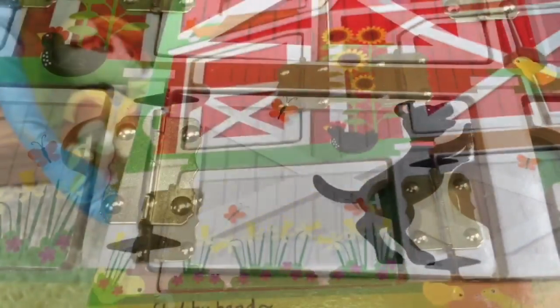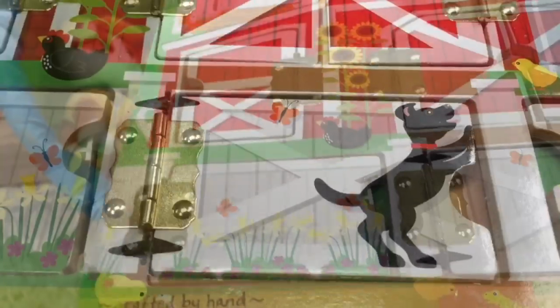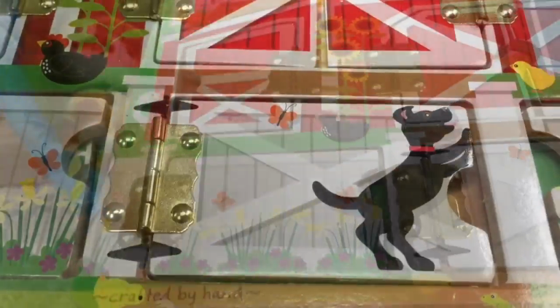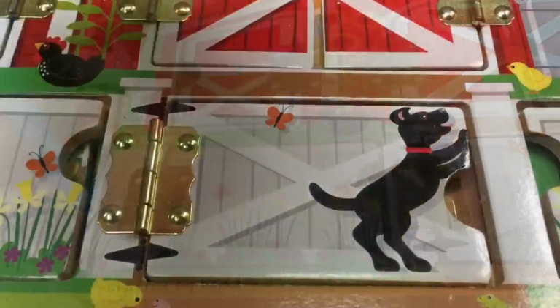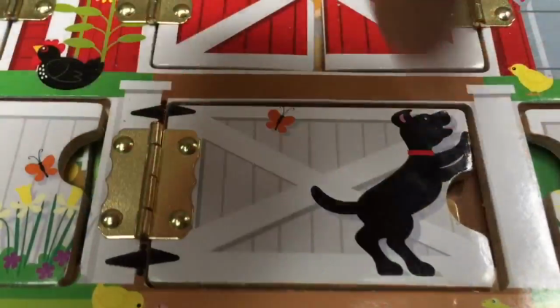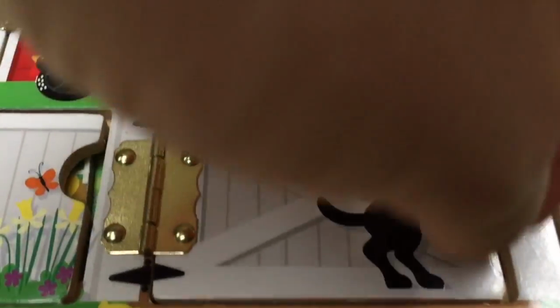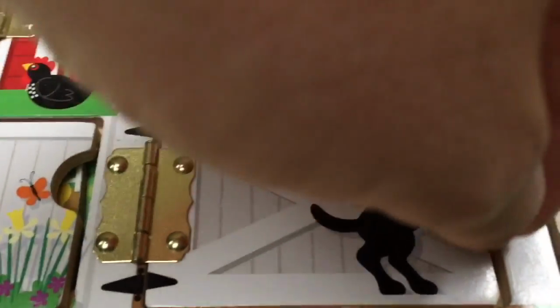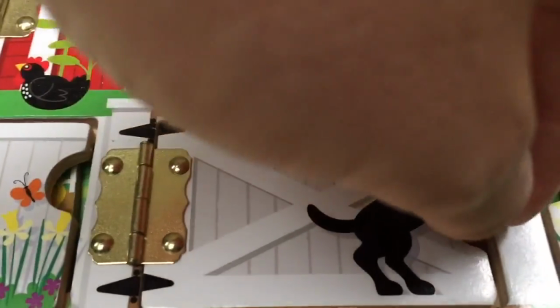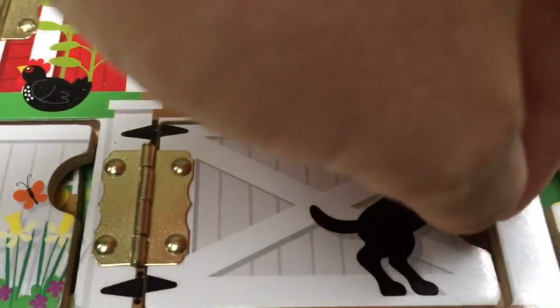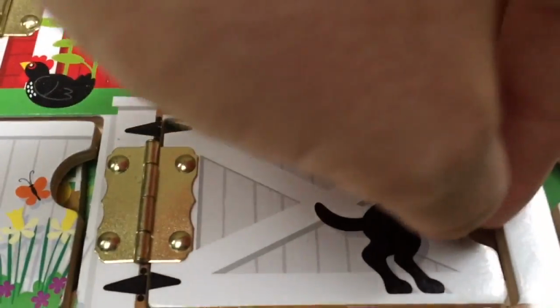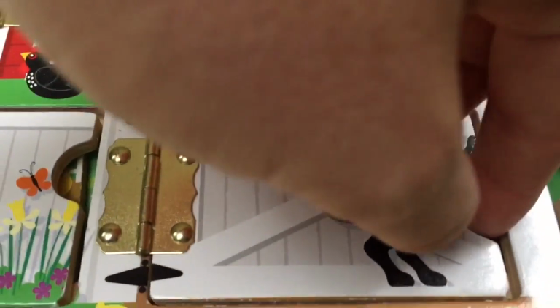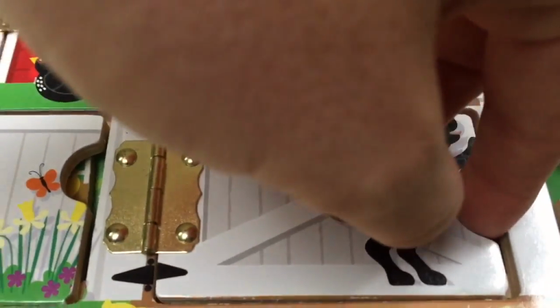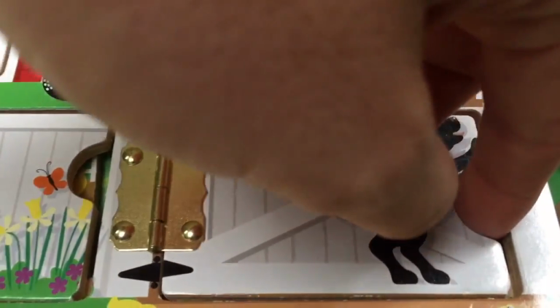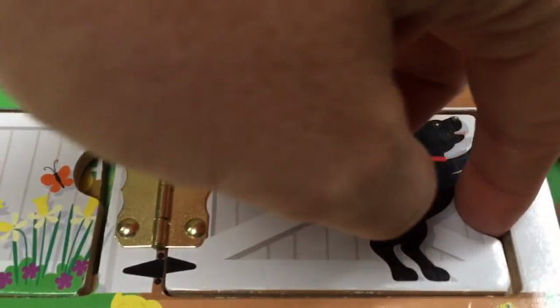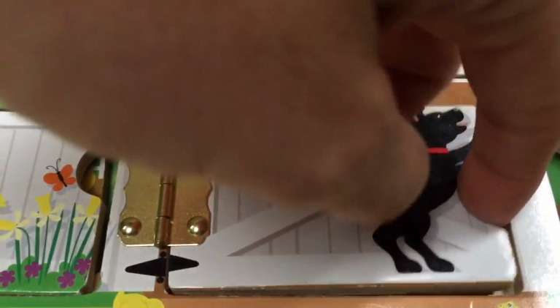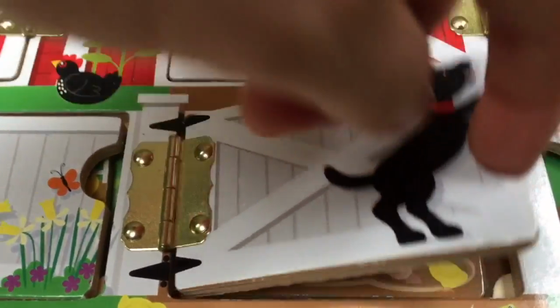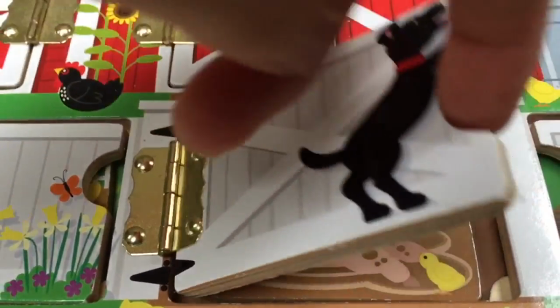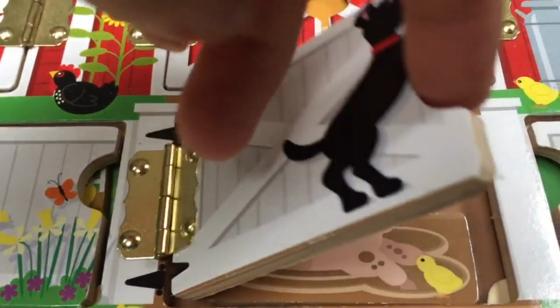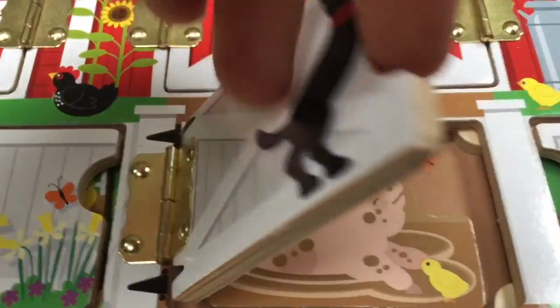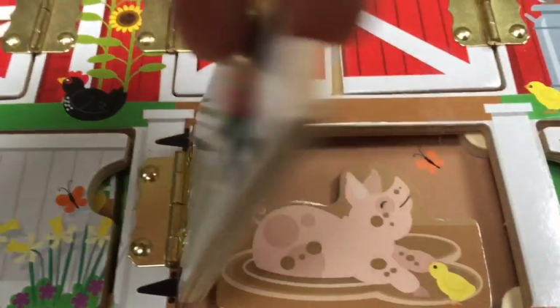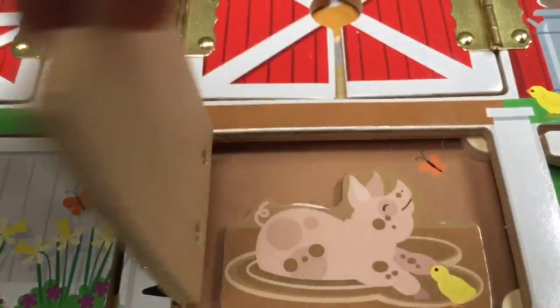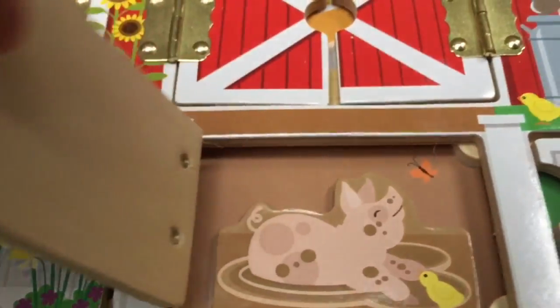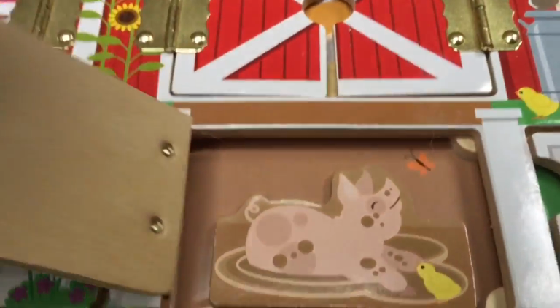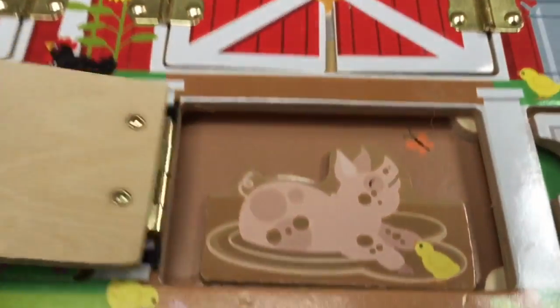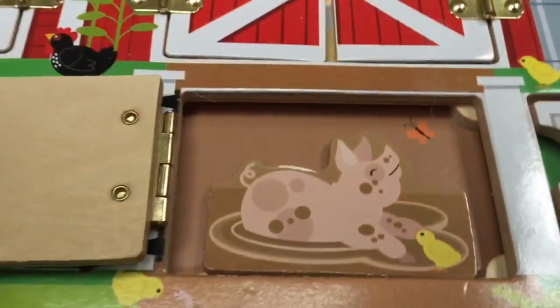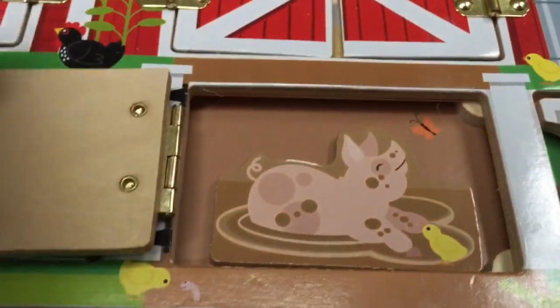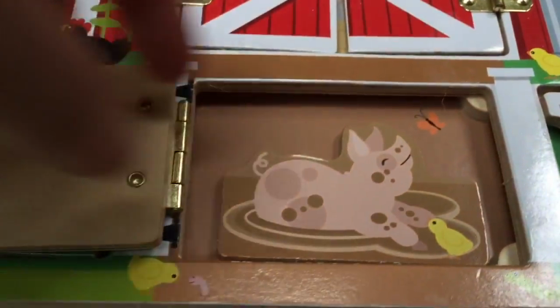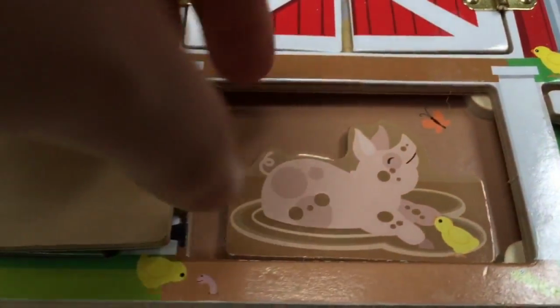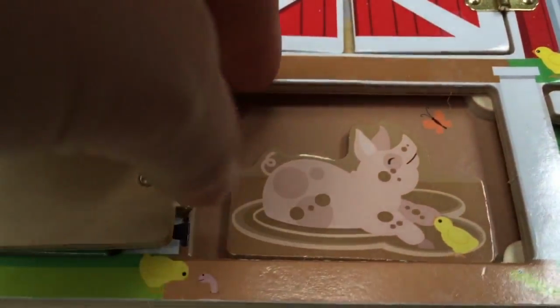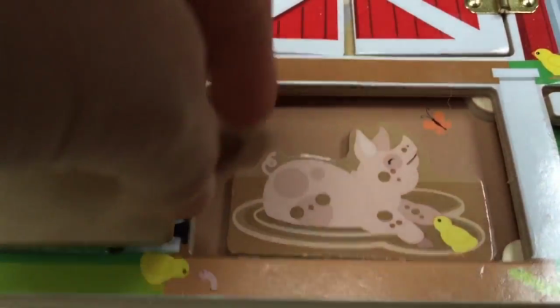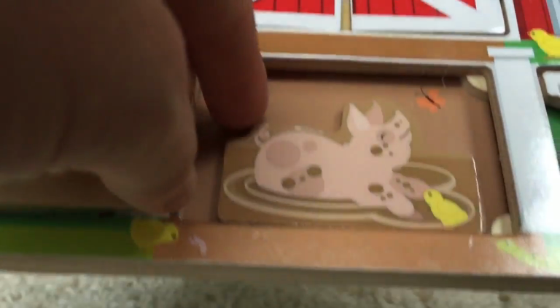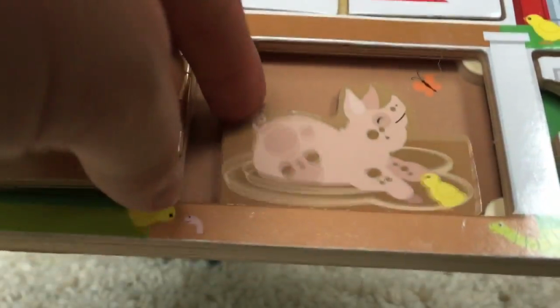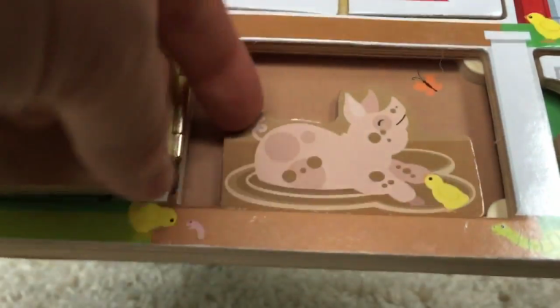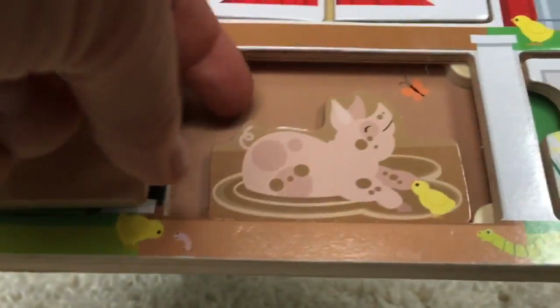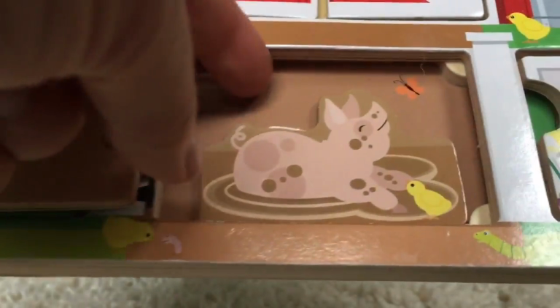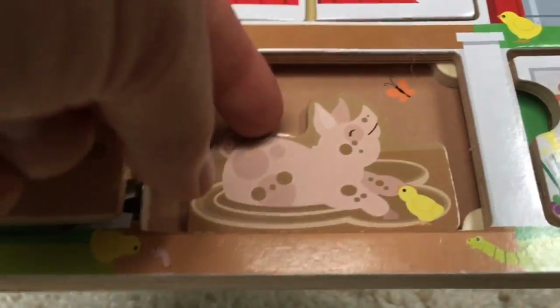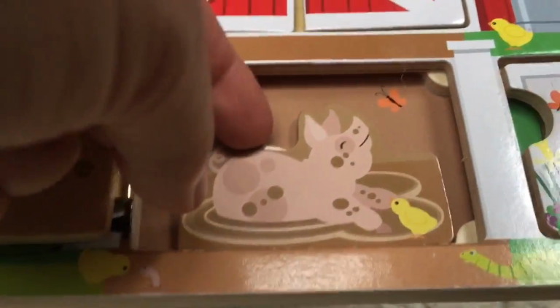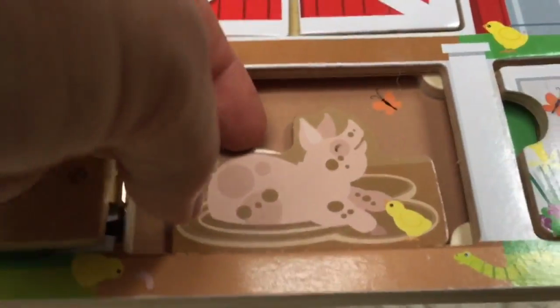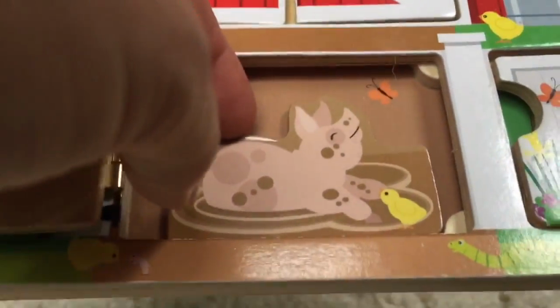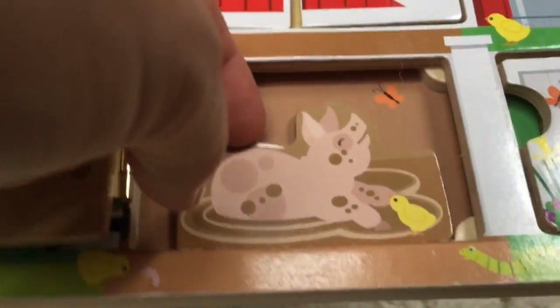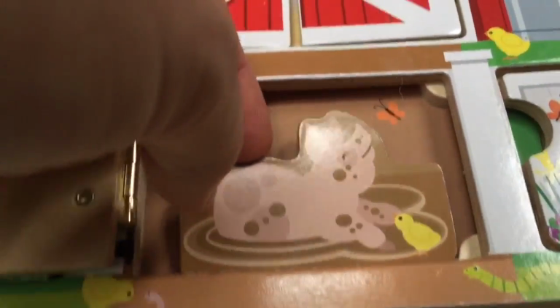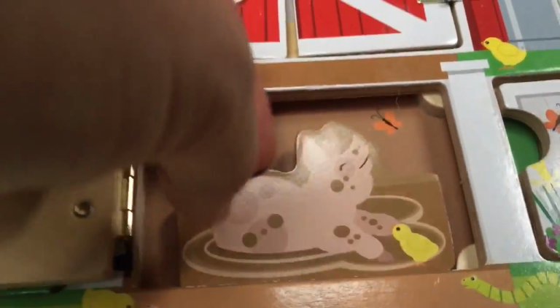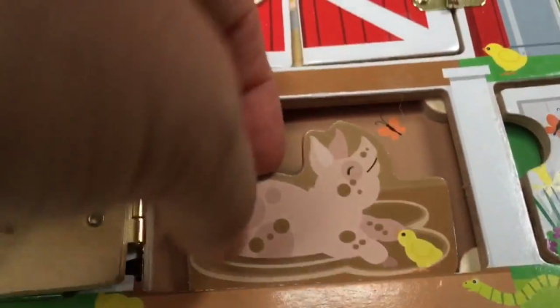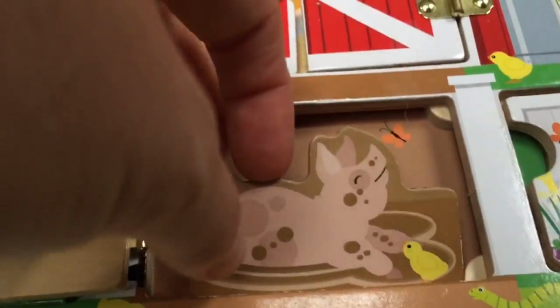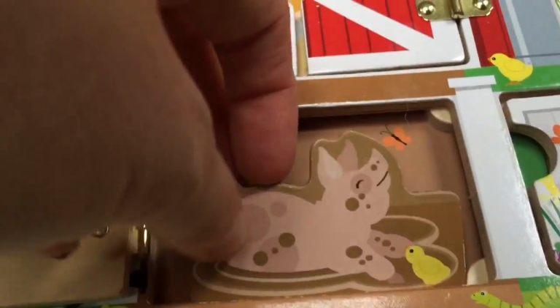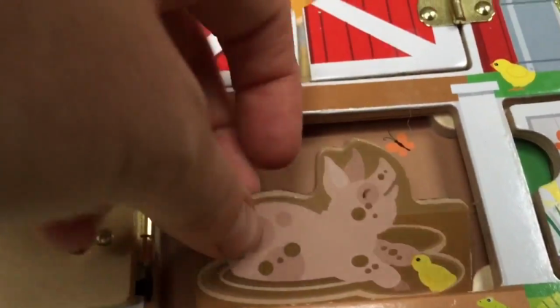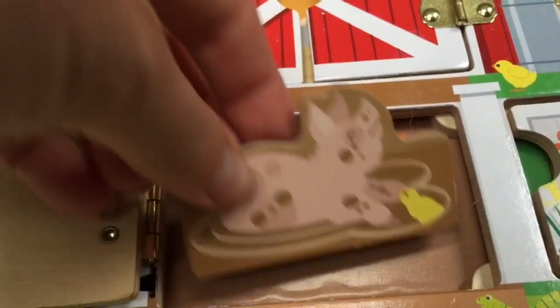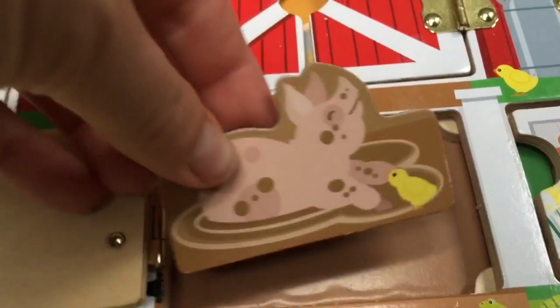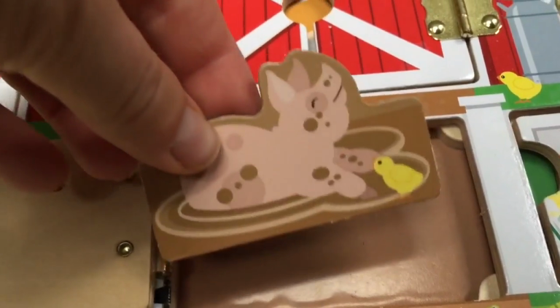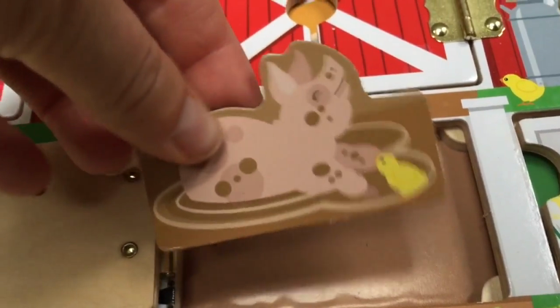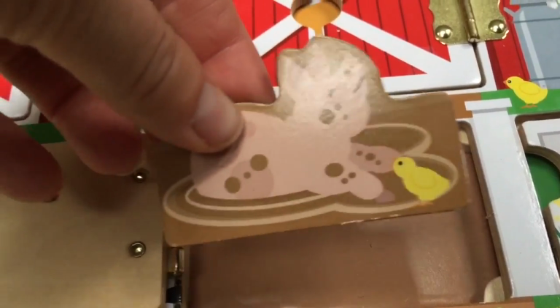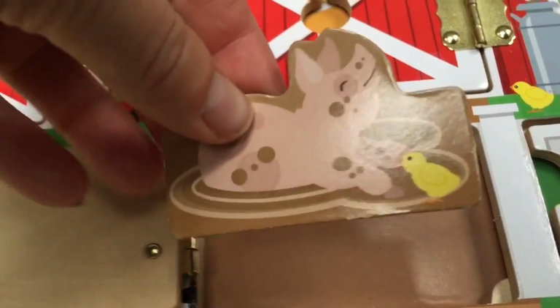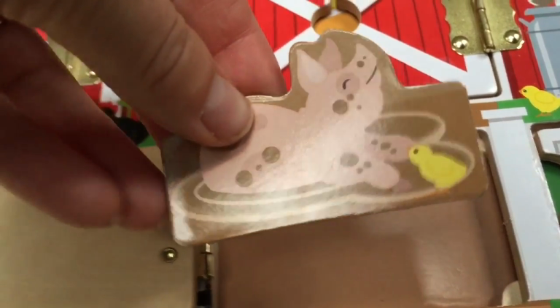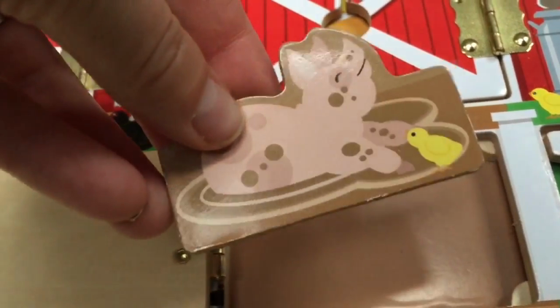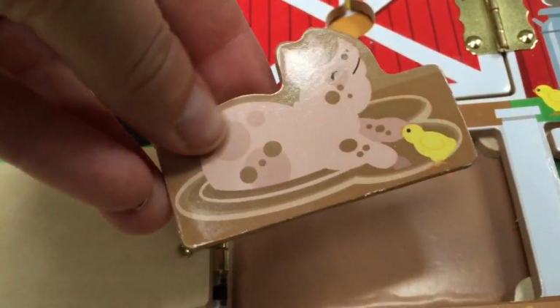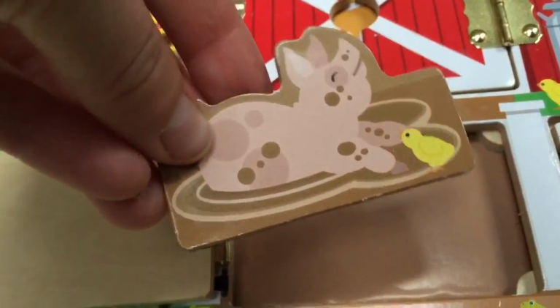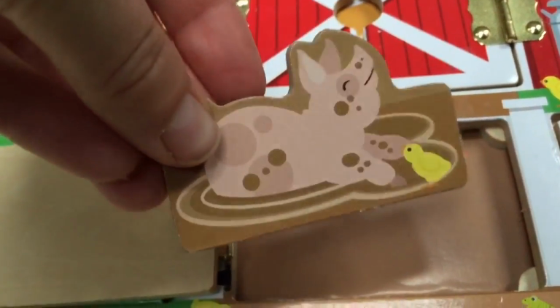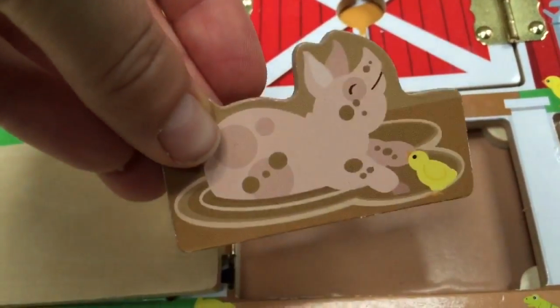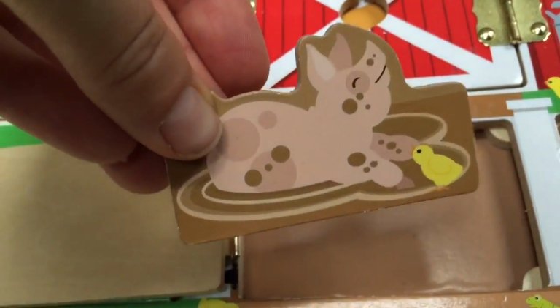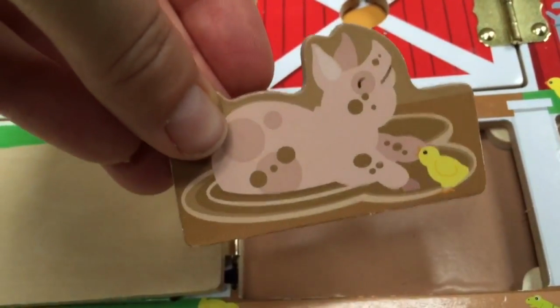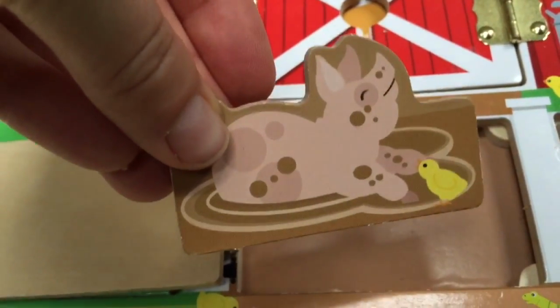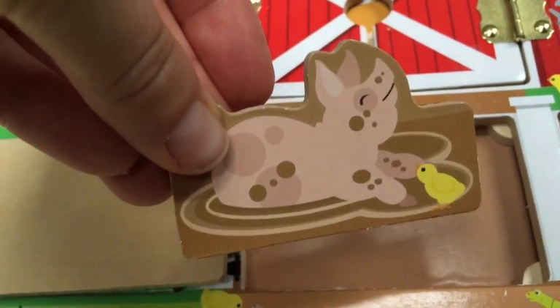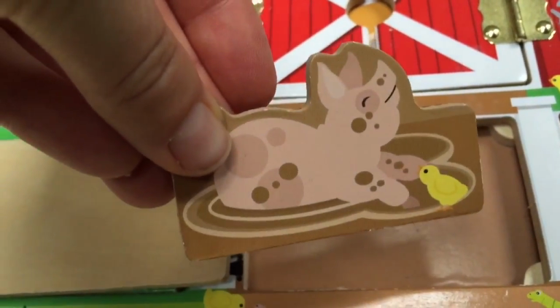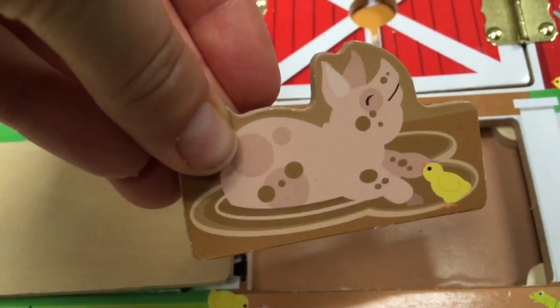The black doggy is scratching at this door. It's a big muddy pink pig. What does the pig say?